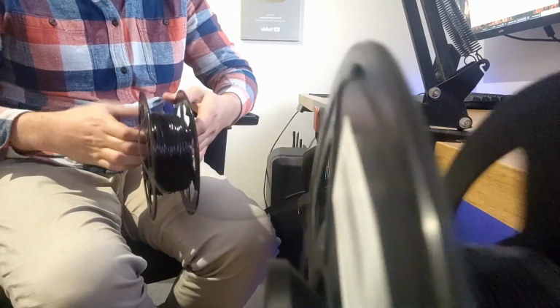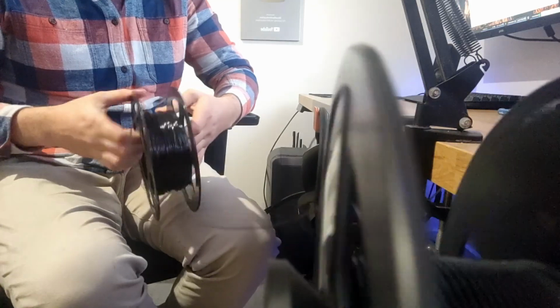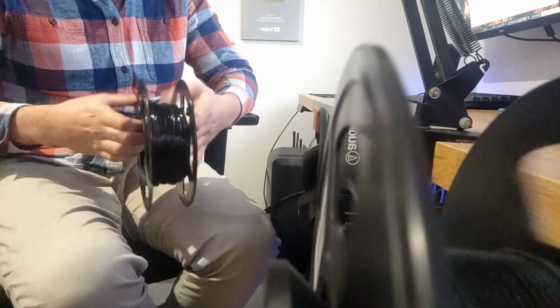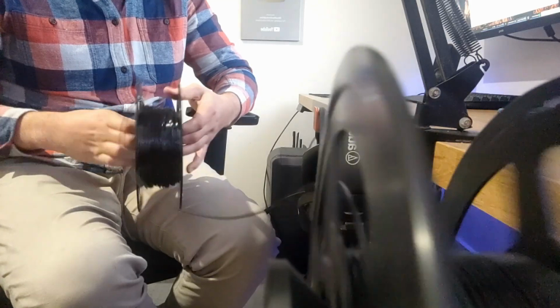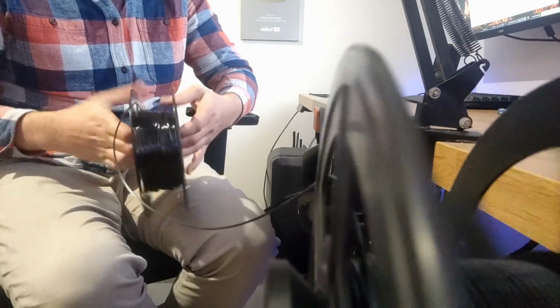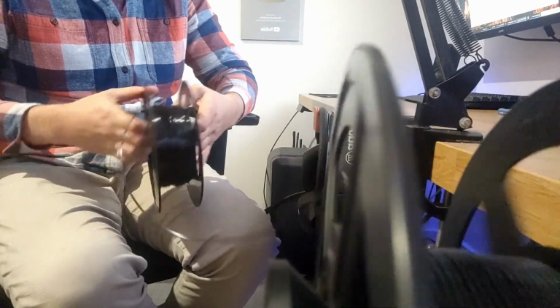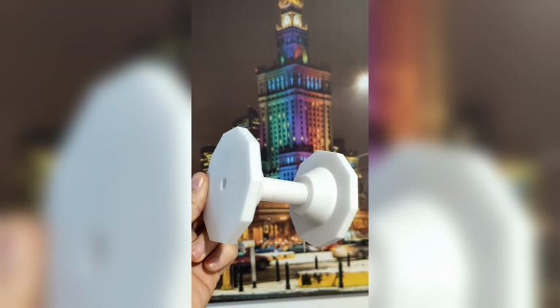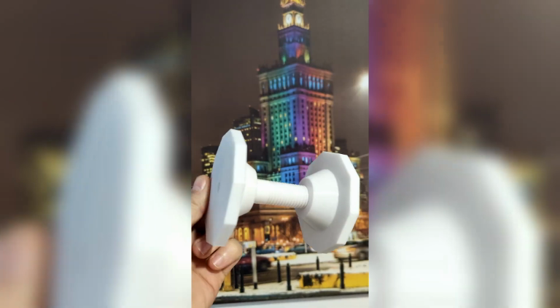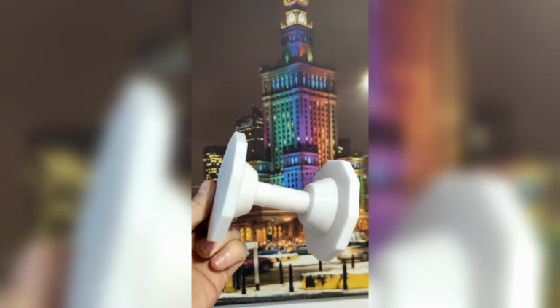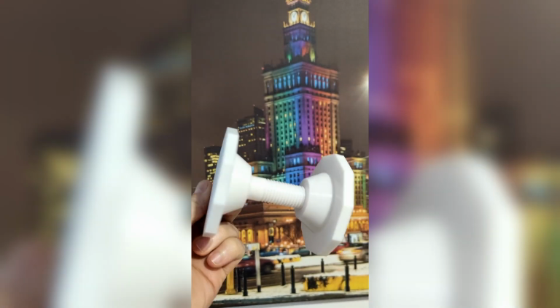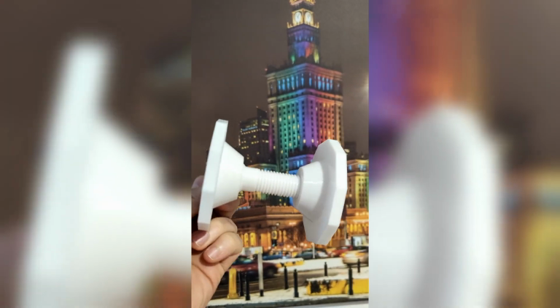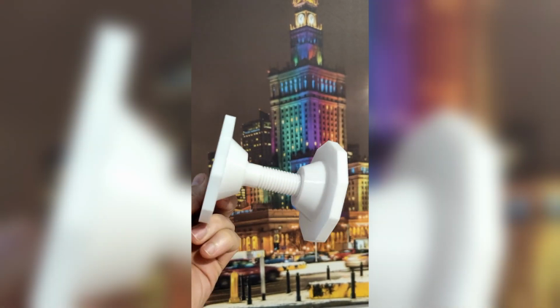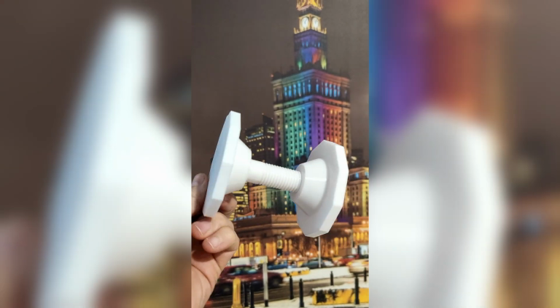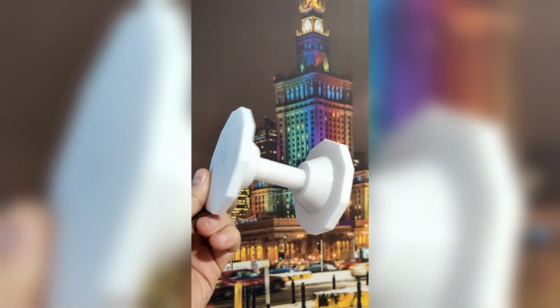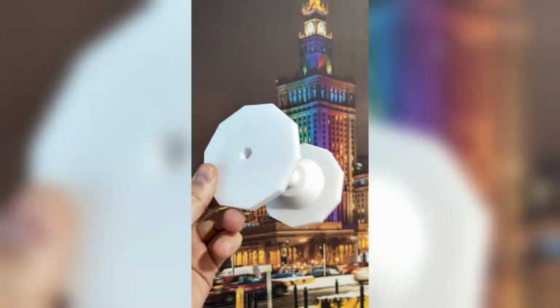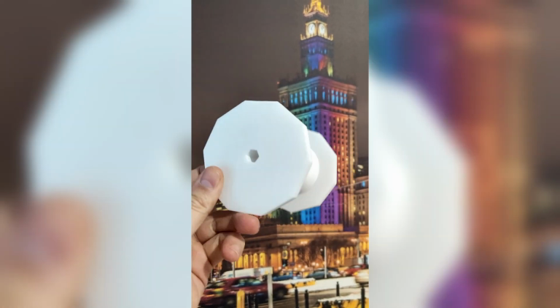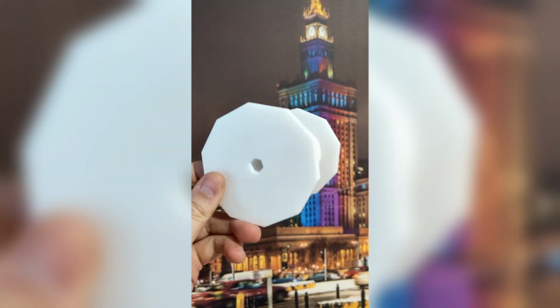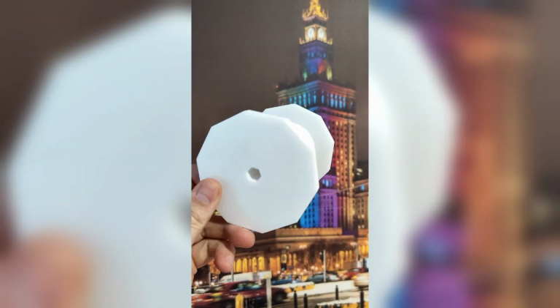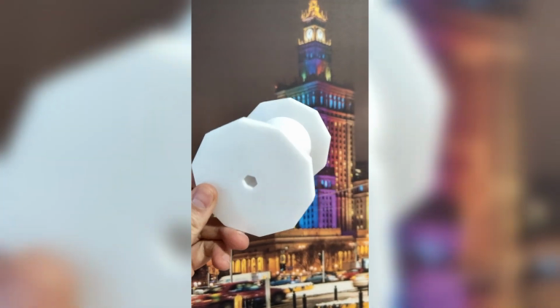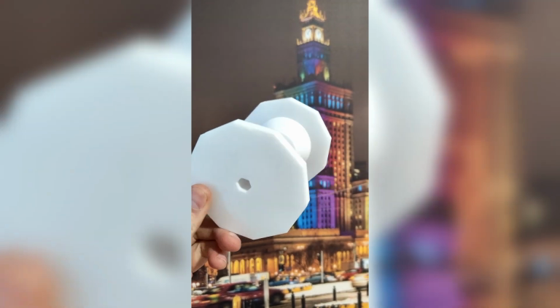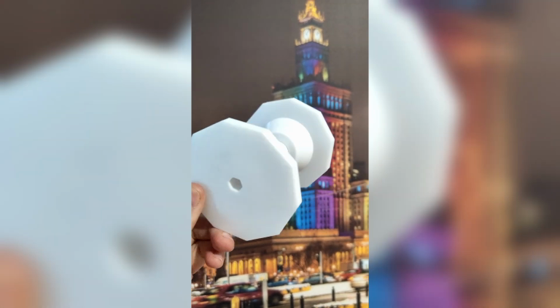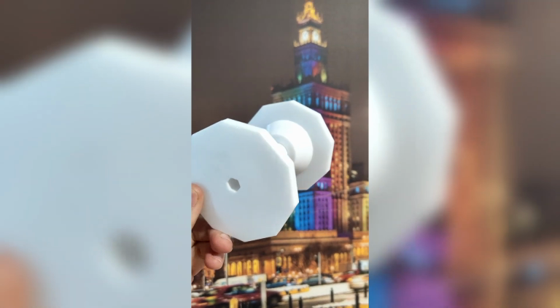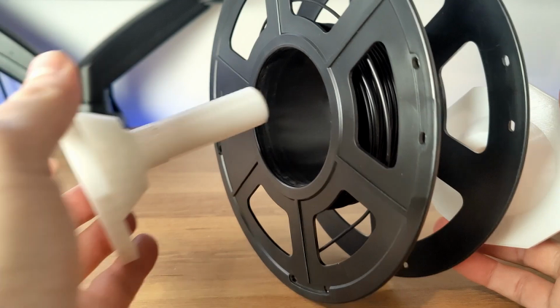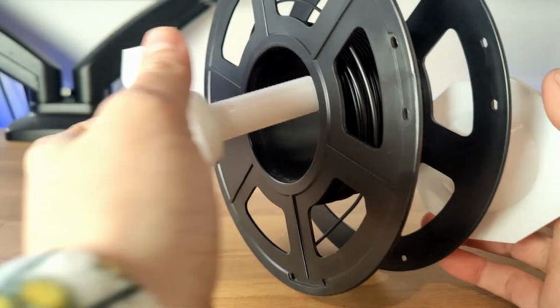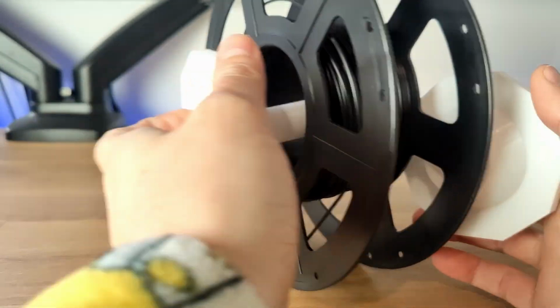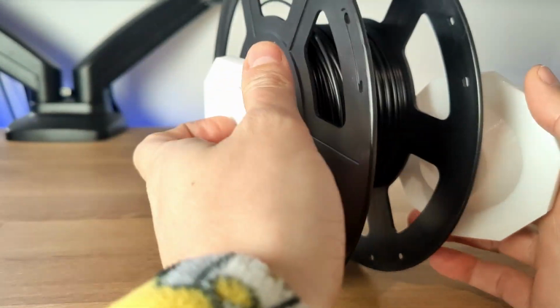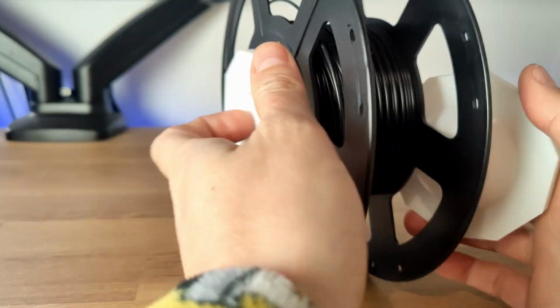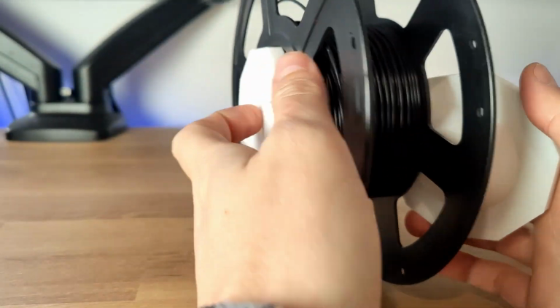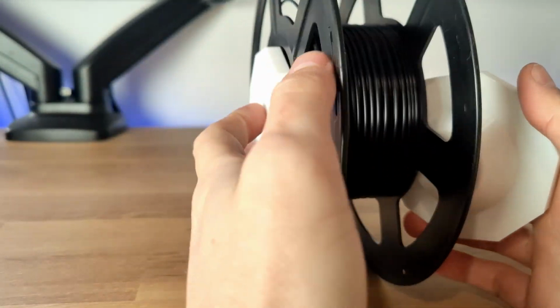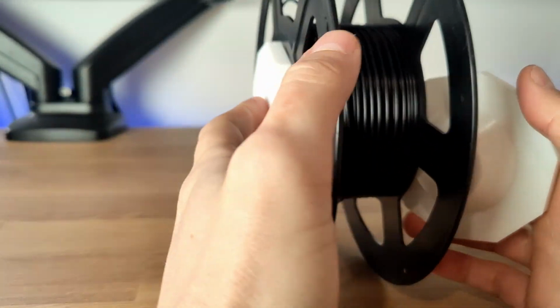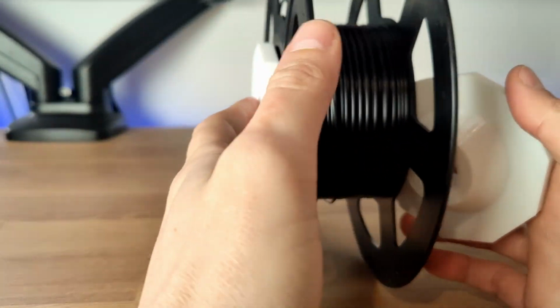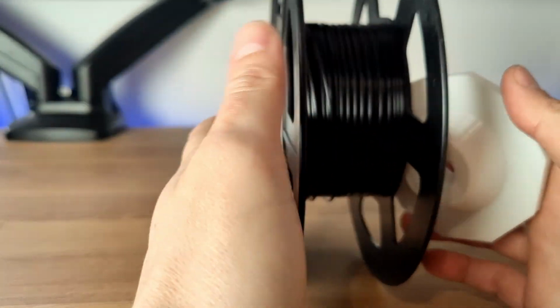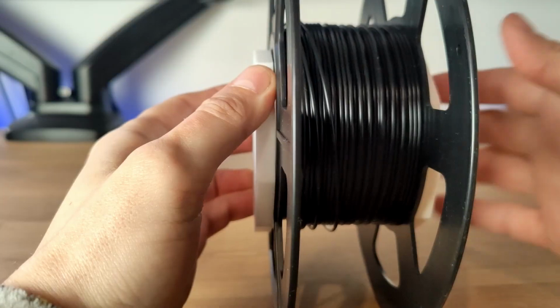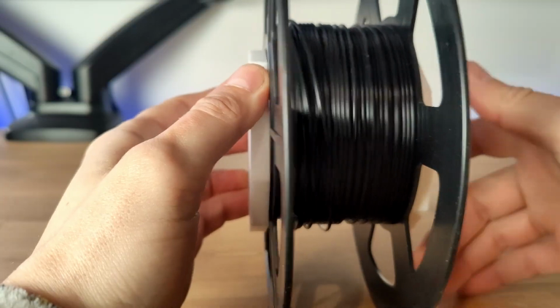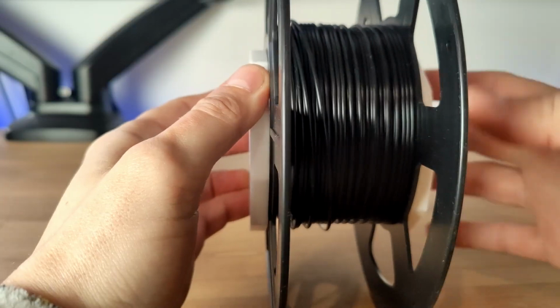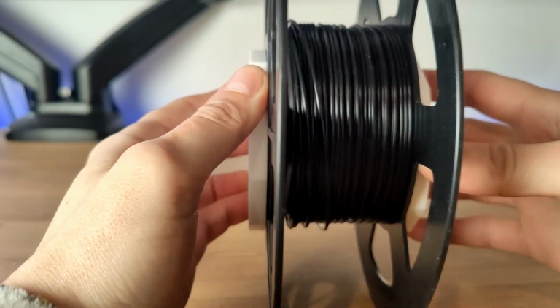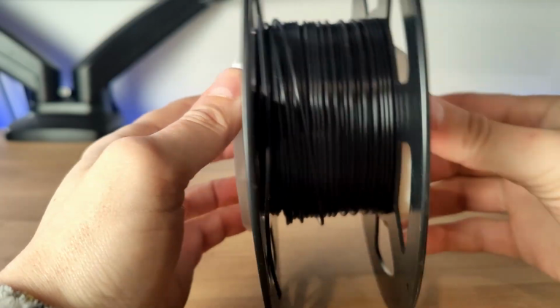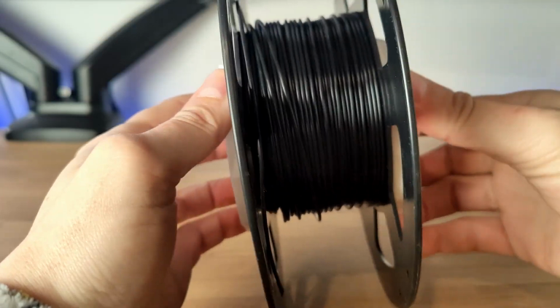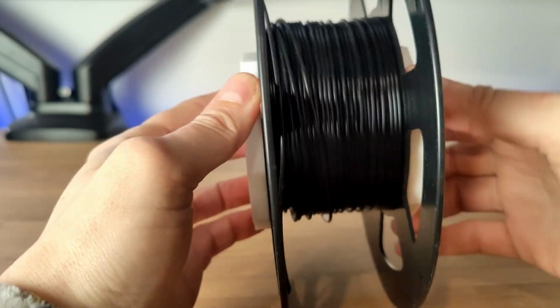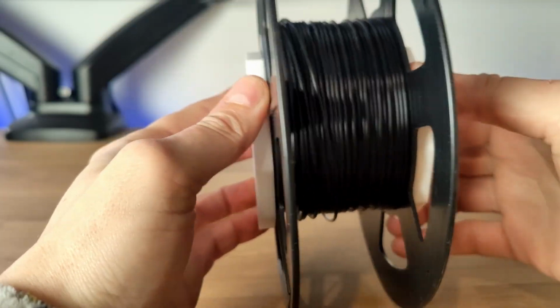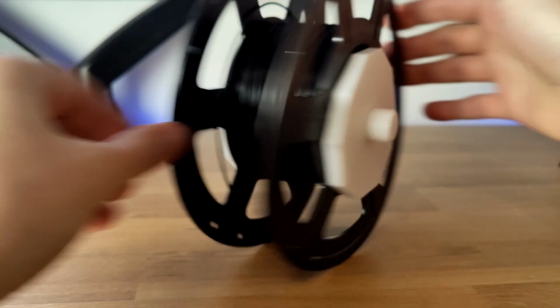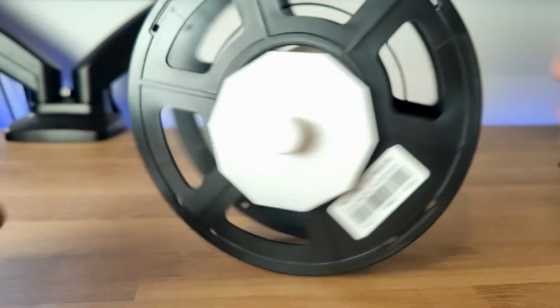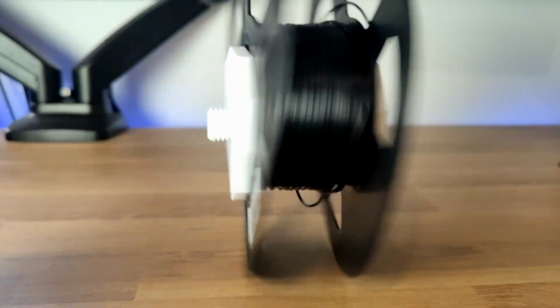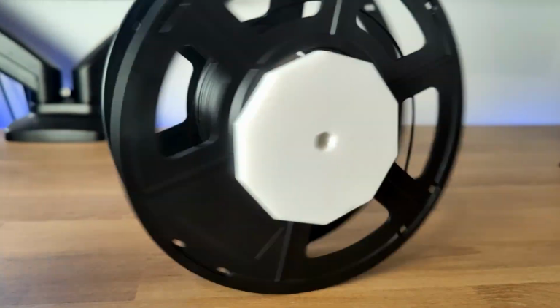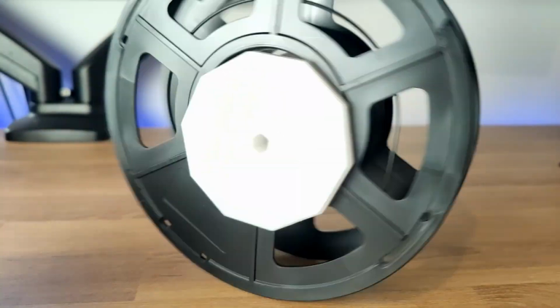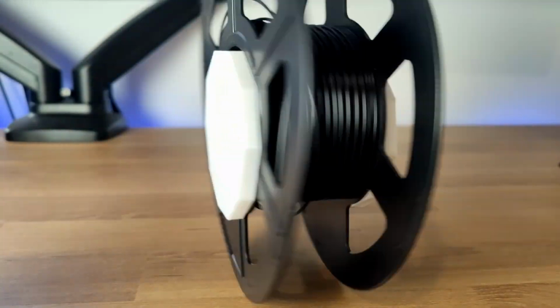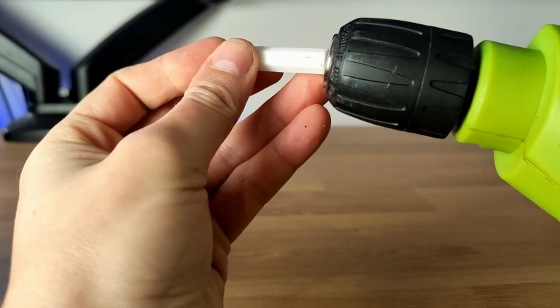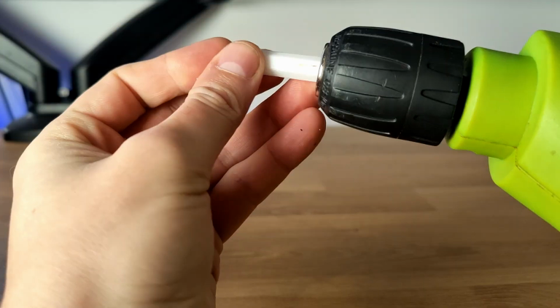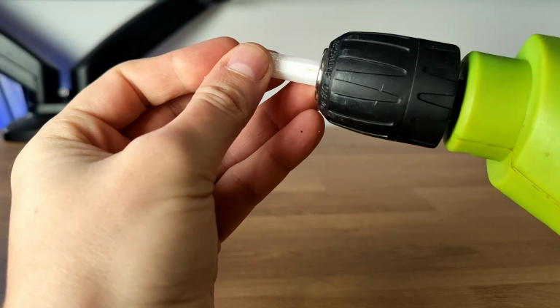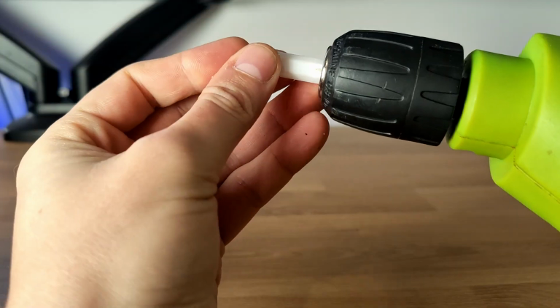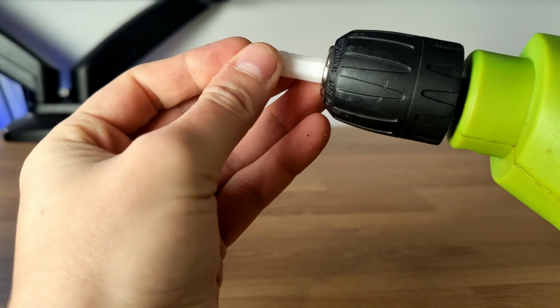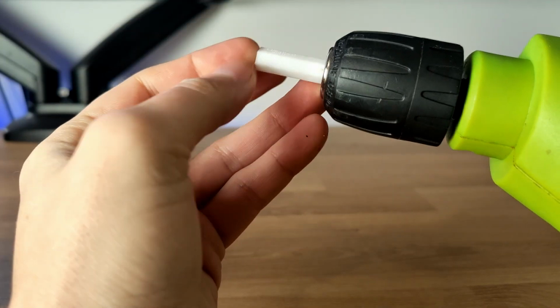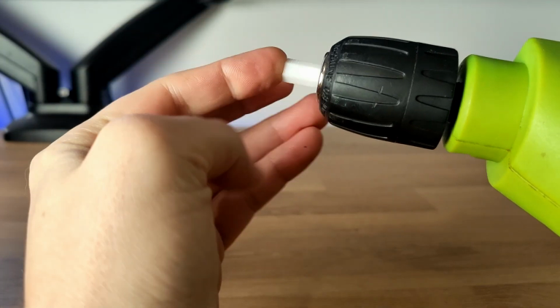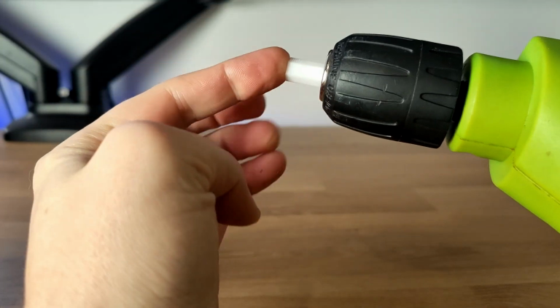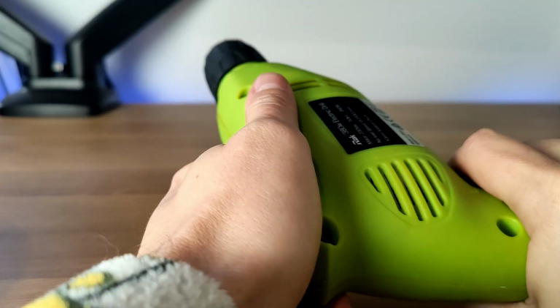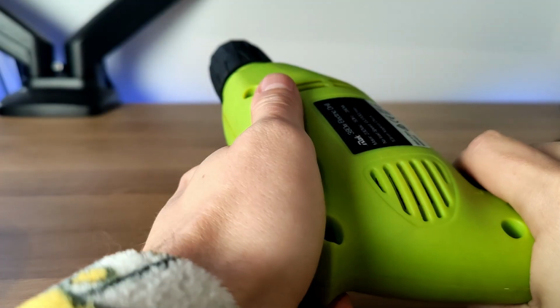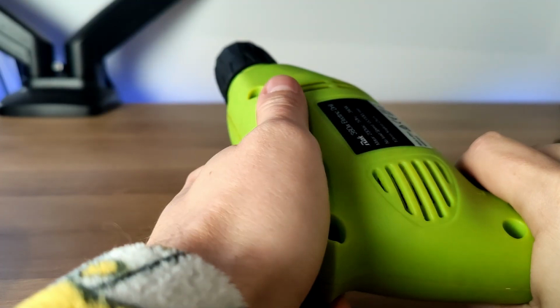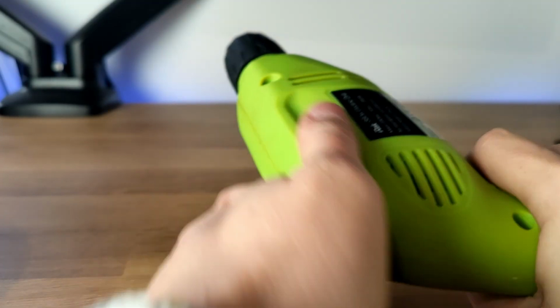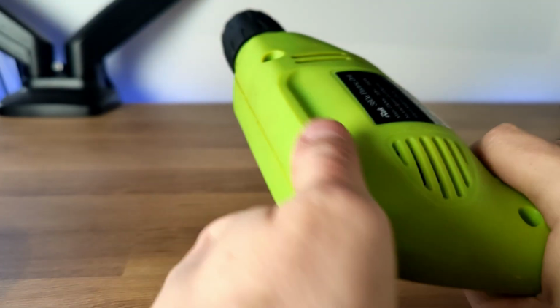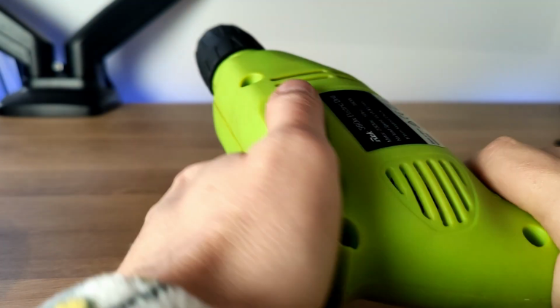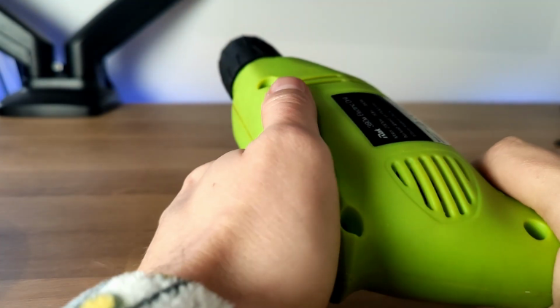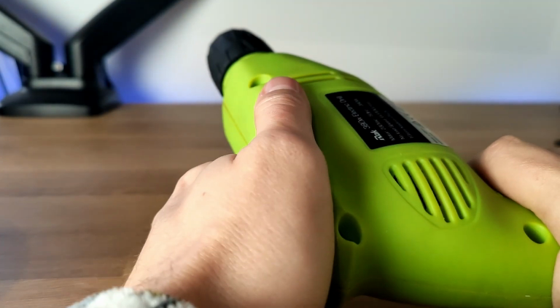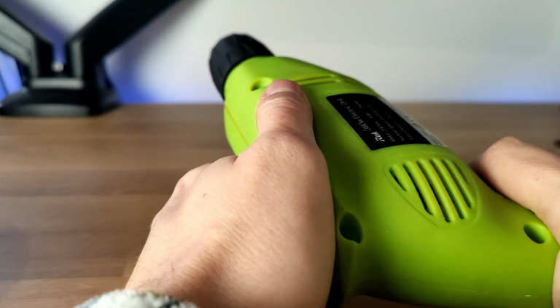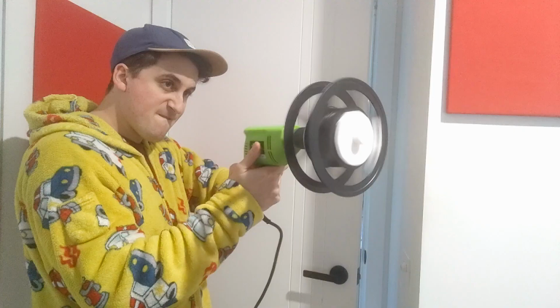If you want to speed up the process, you can use this nifty 3D printed spool drill attachment. It comes with a drill bit — simply cock it and you're good to go!